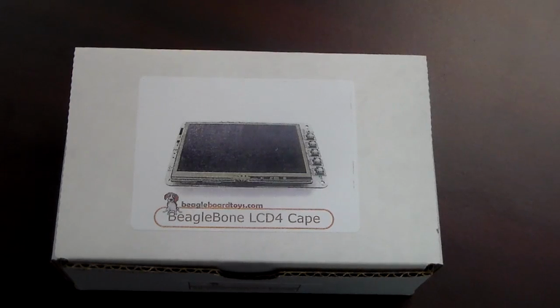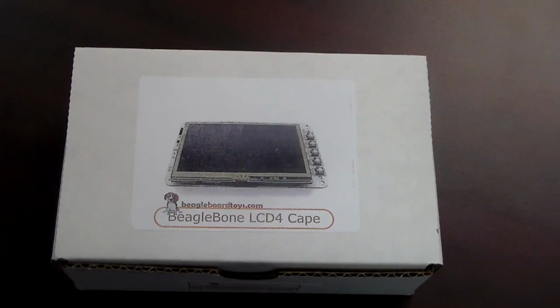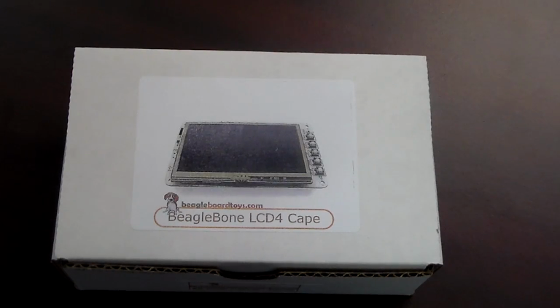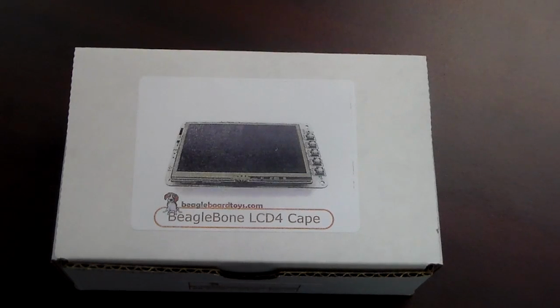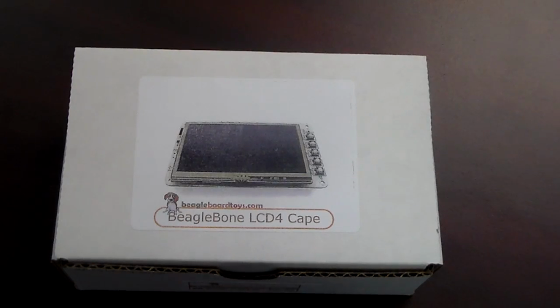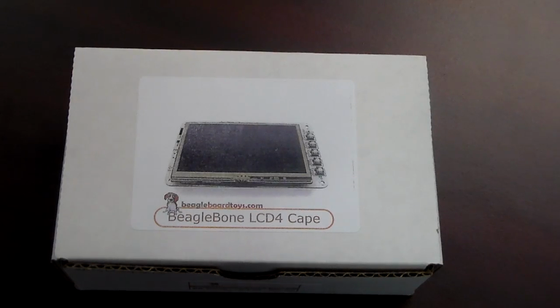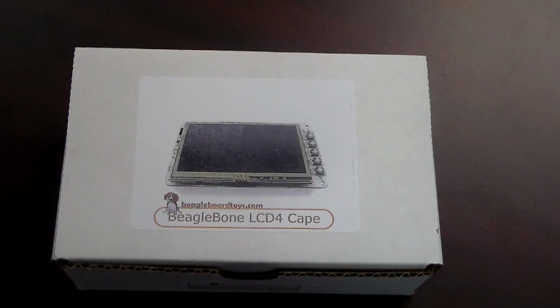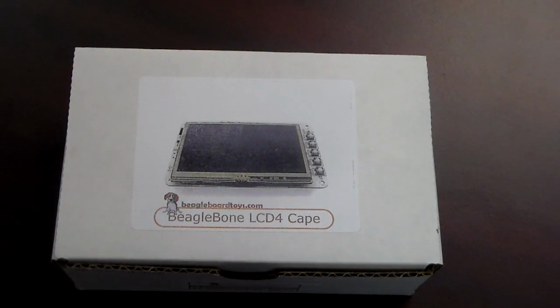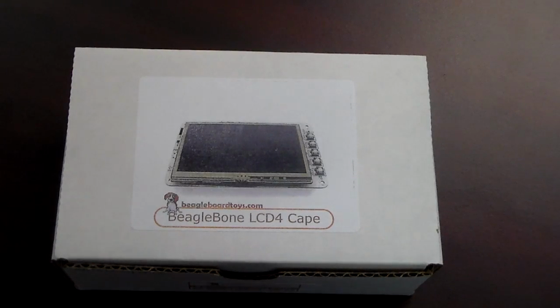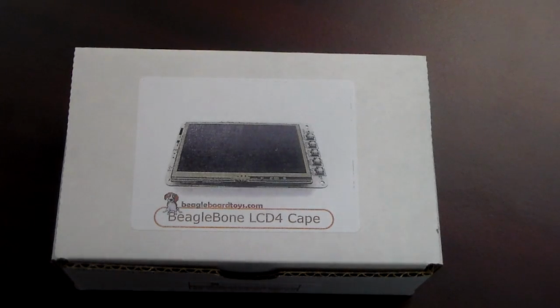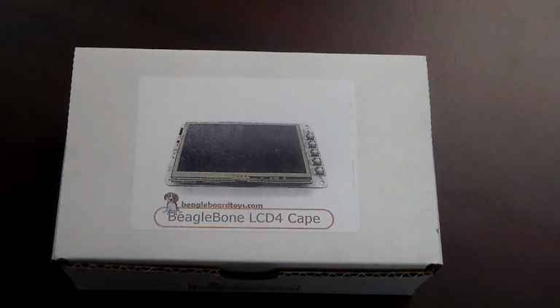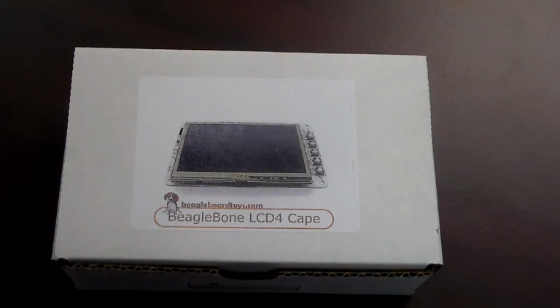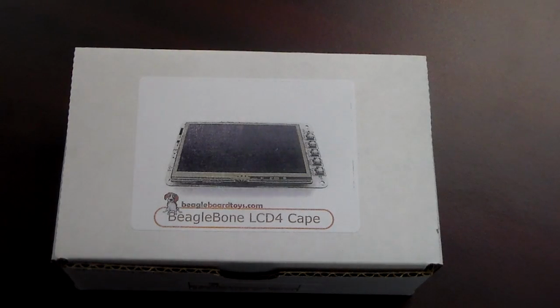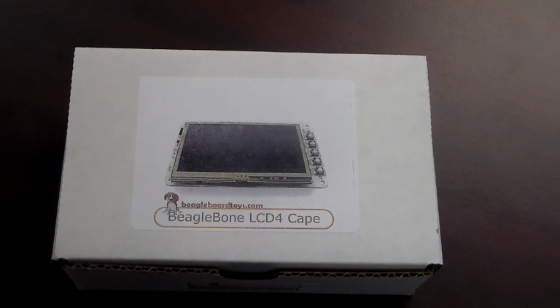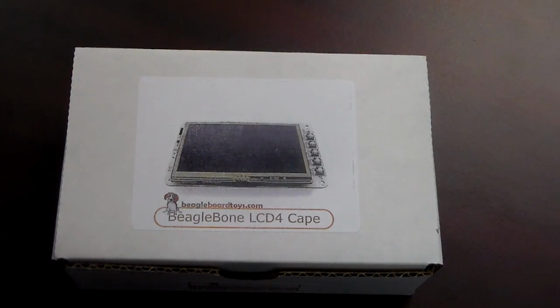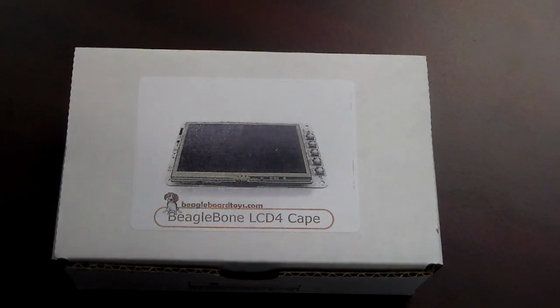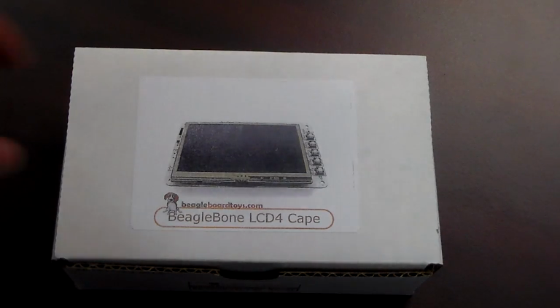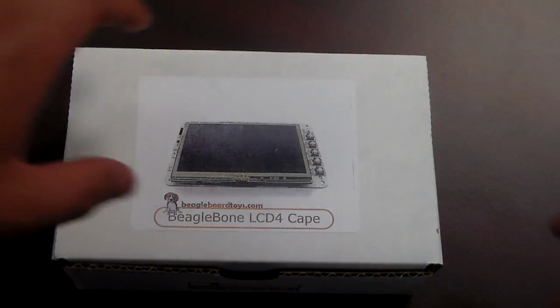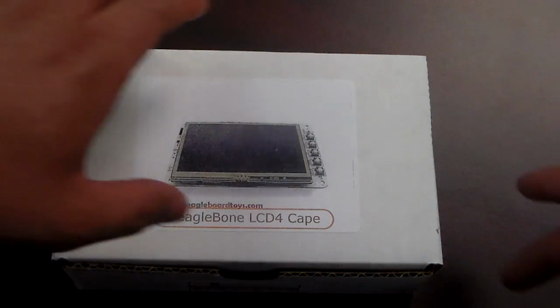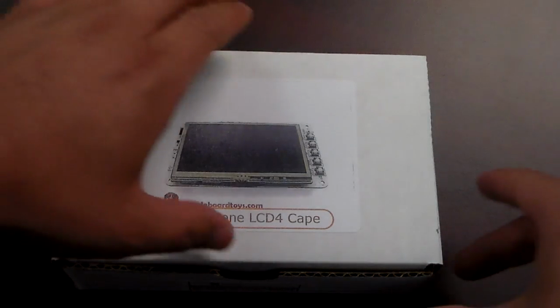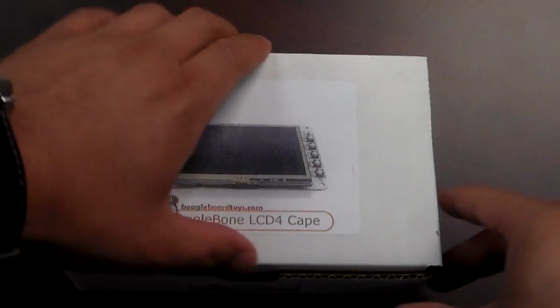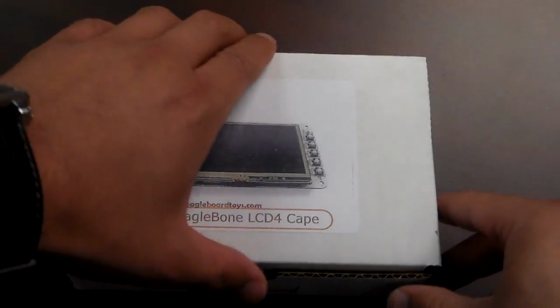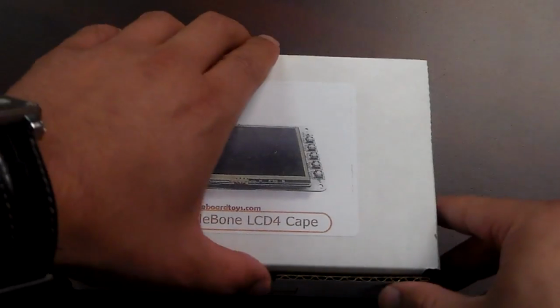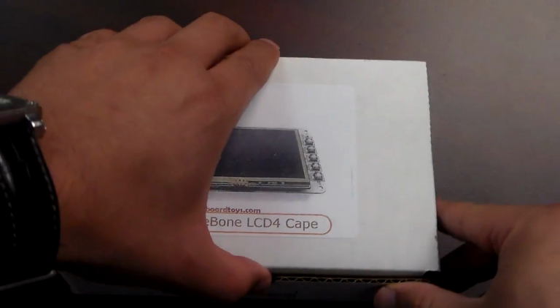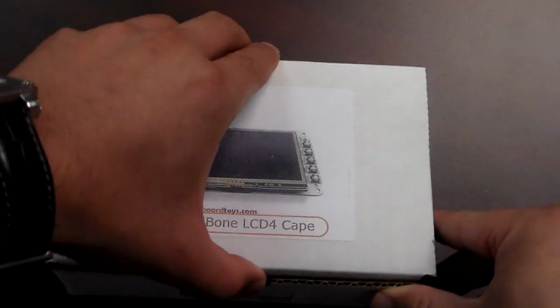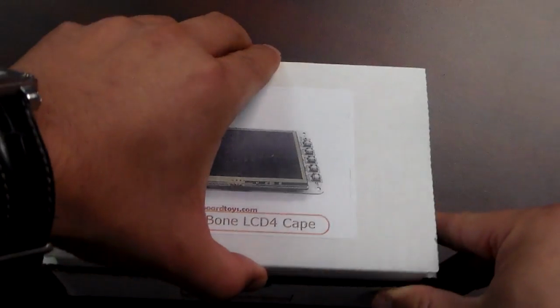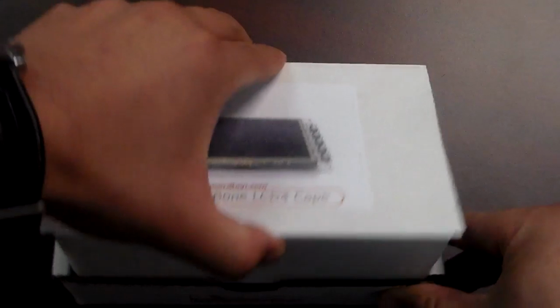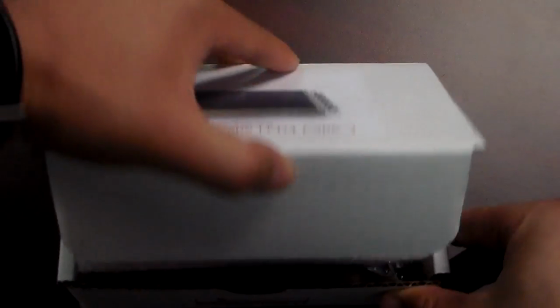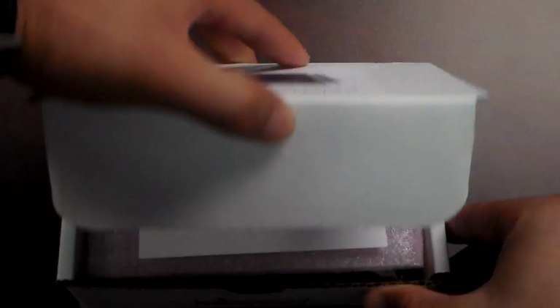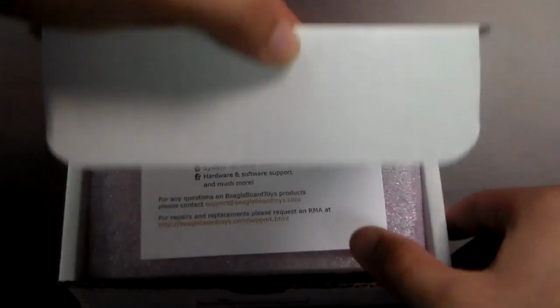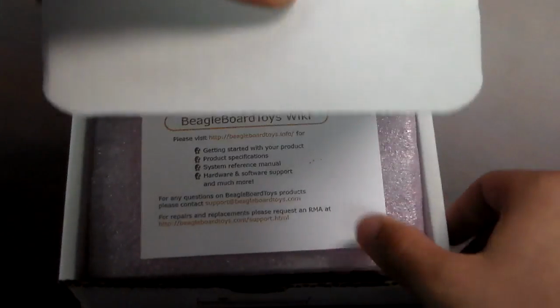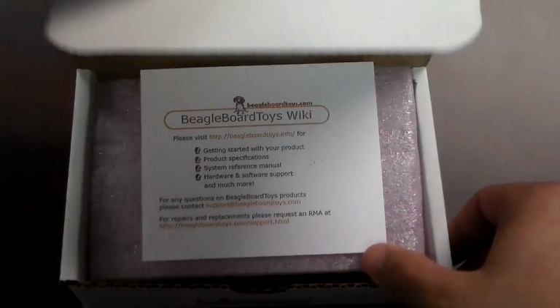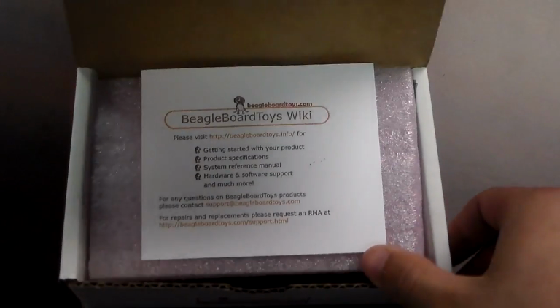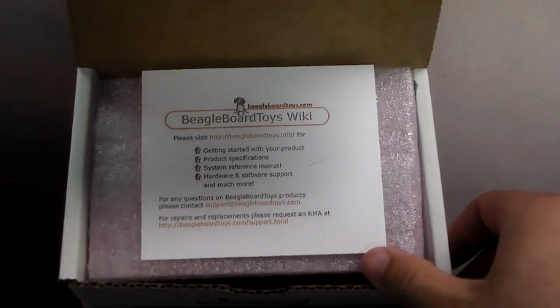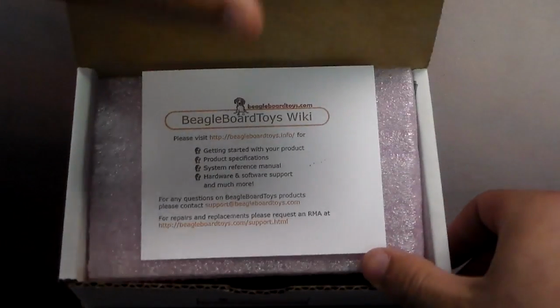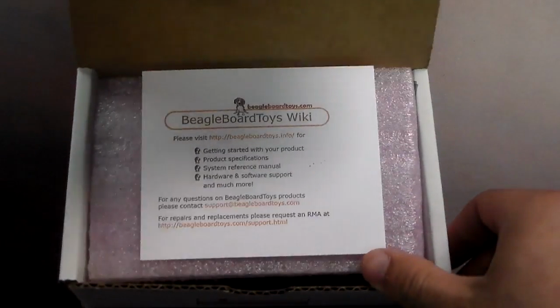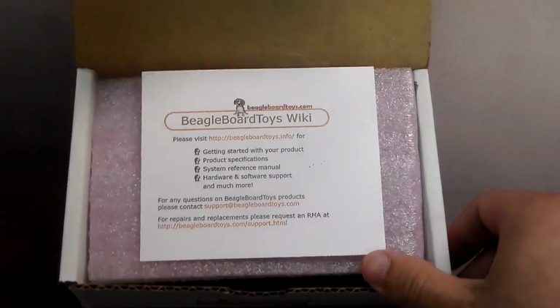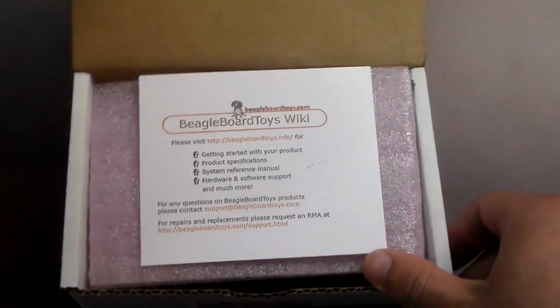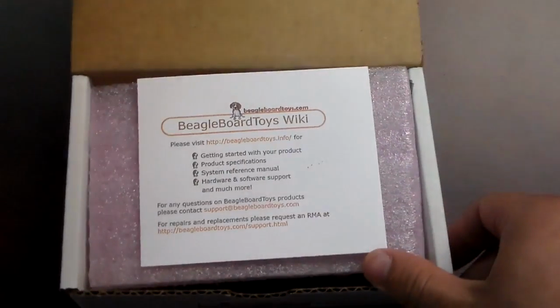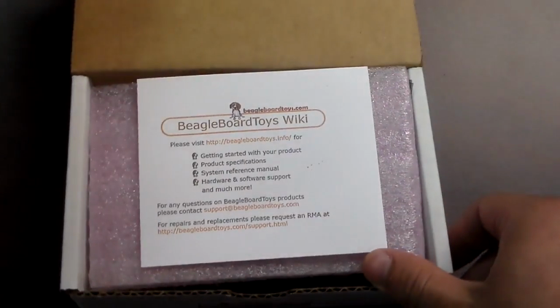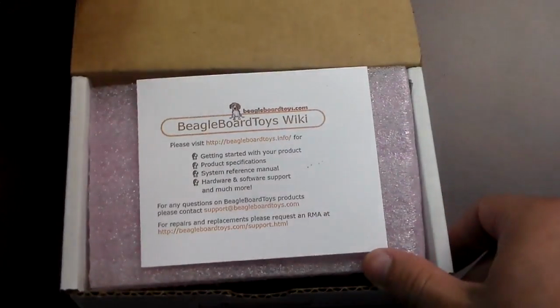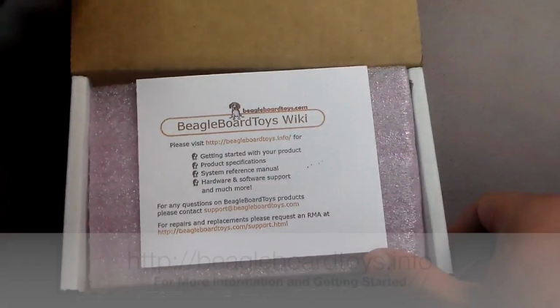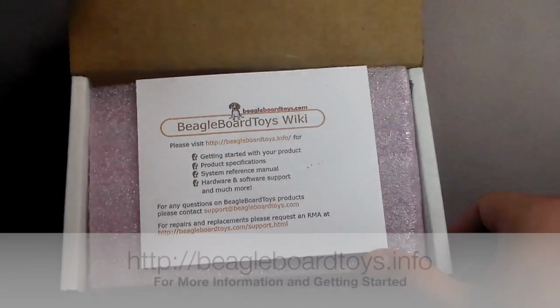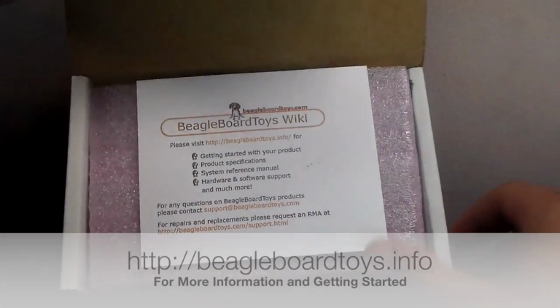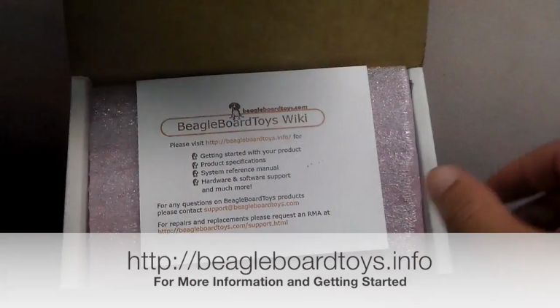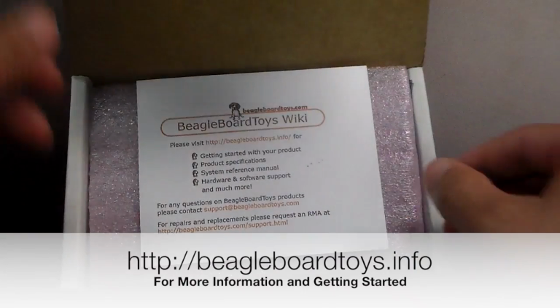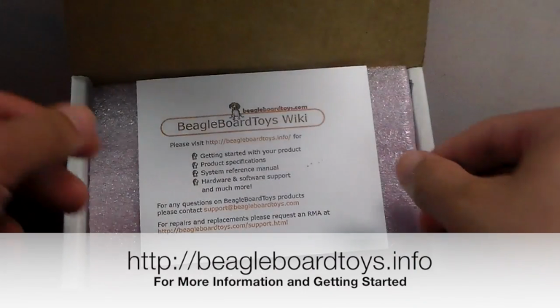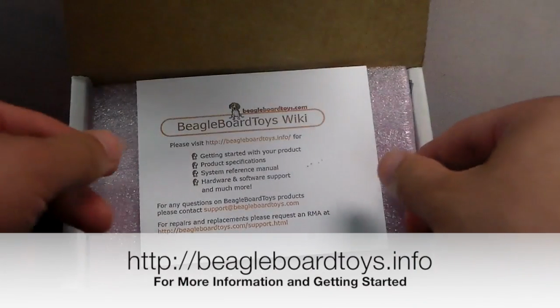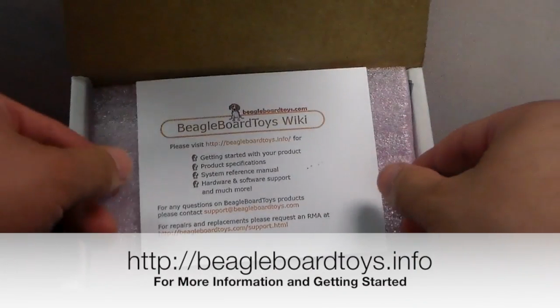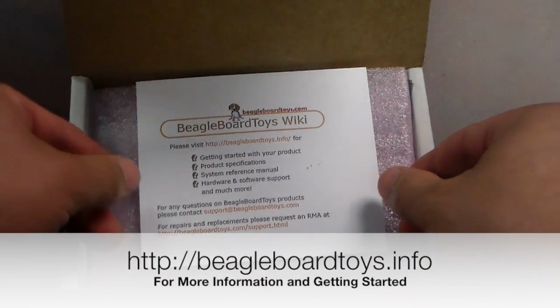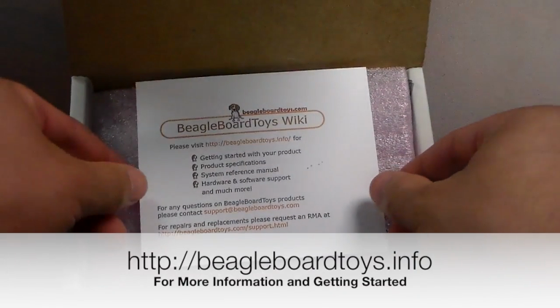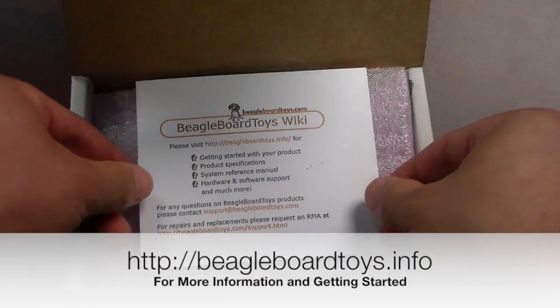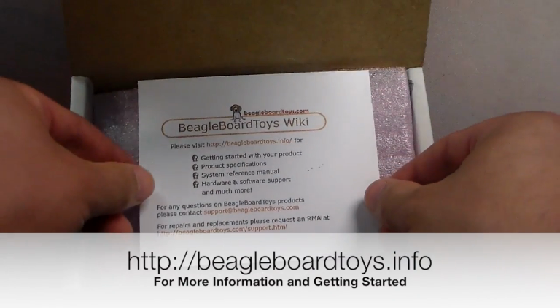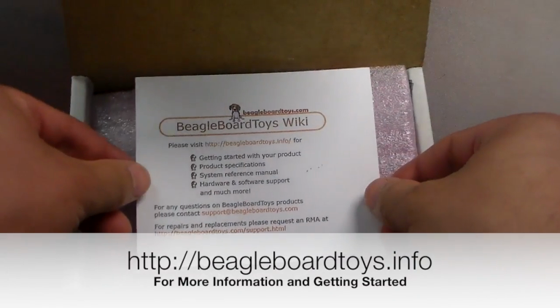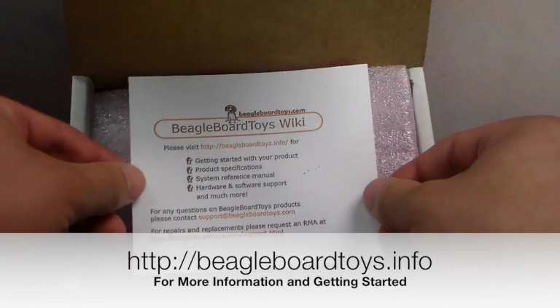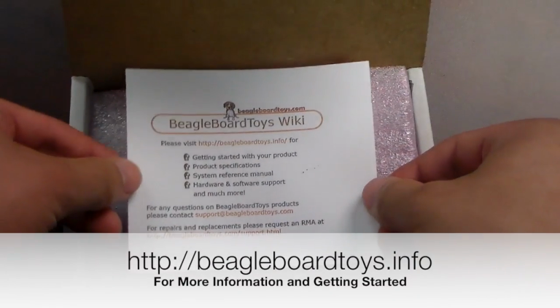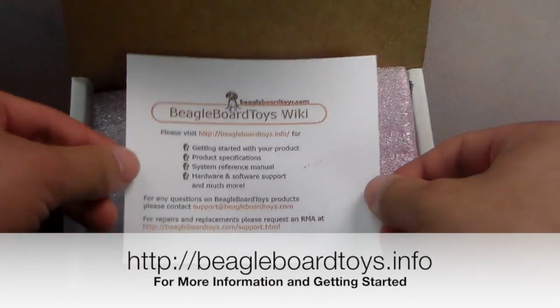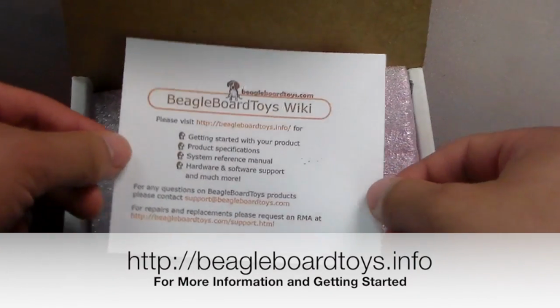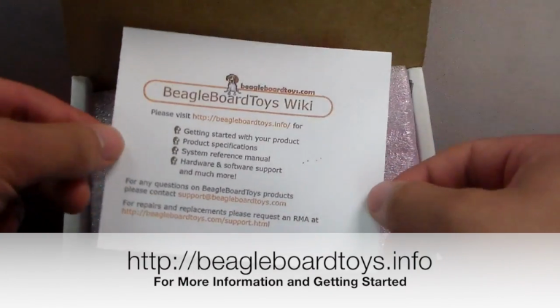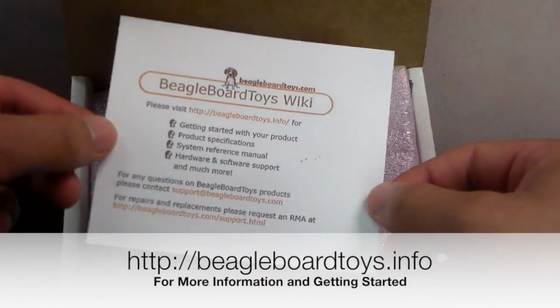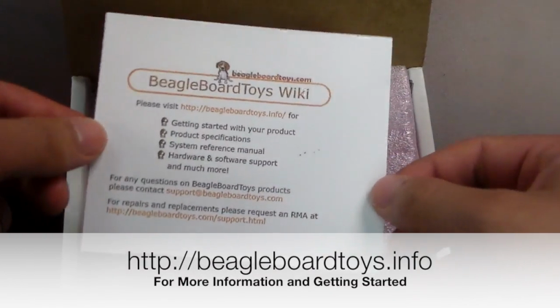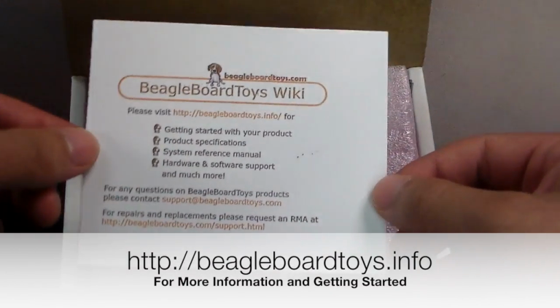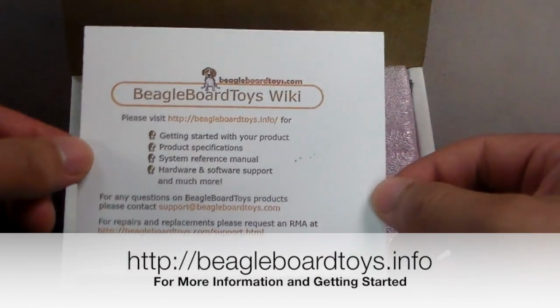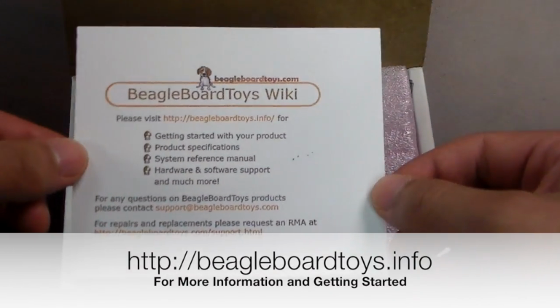This is the LCD 4 Cape. For more information and getting started, visit BingoBoardToys.info.